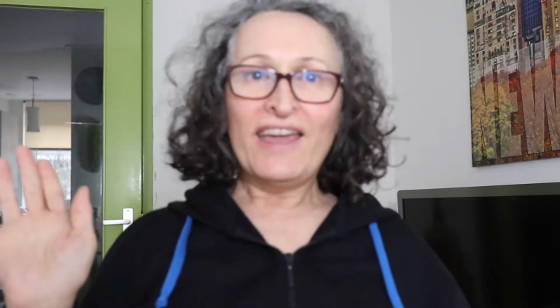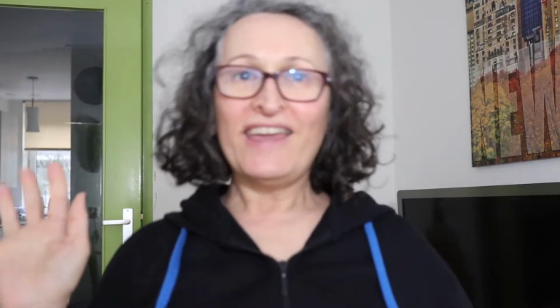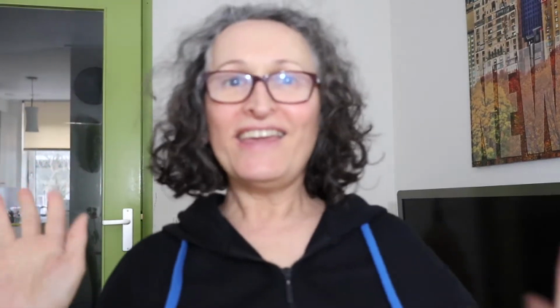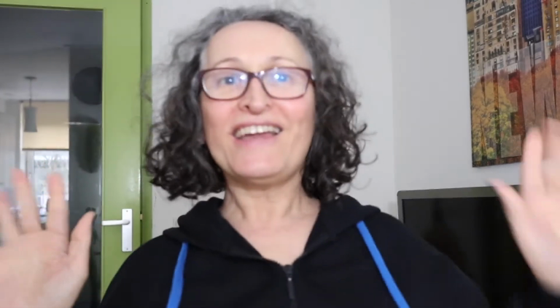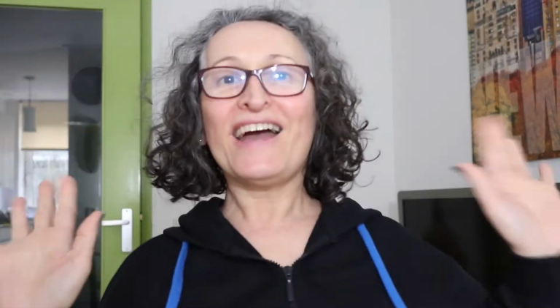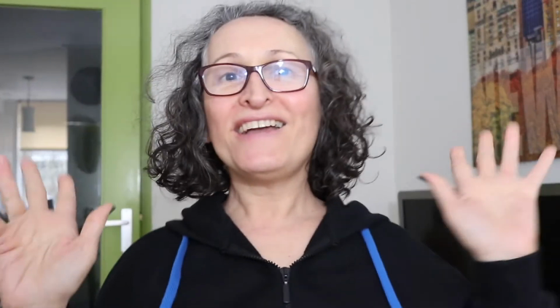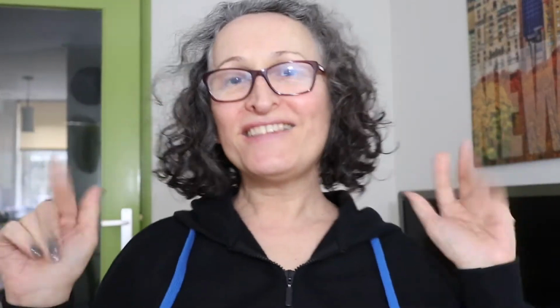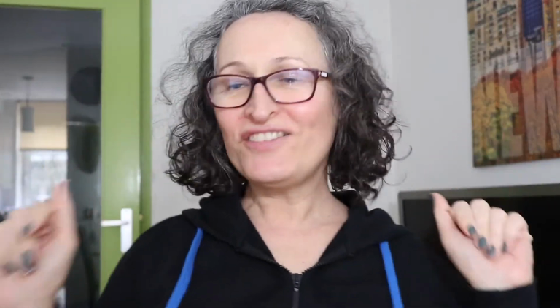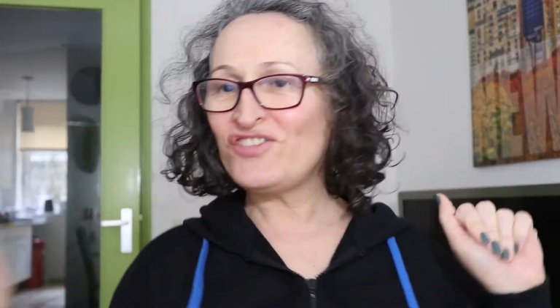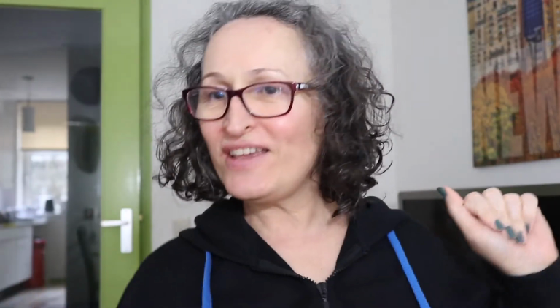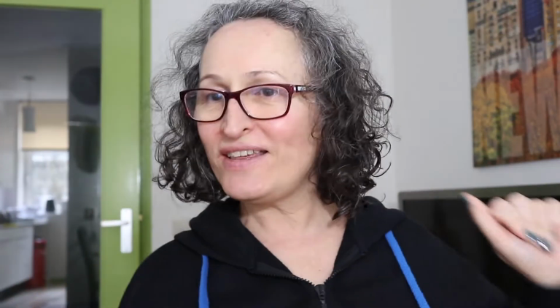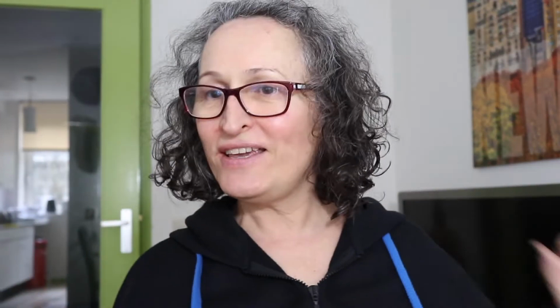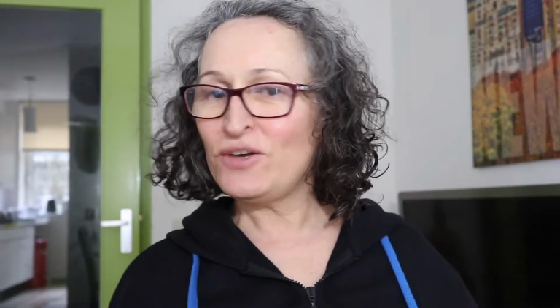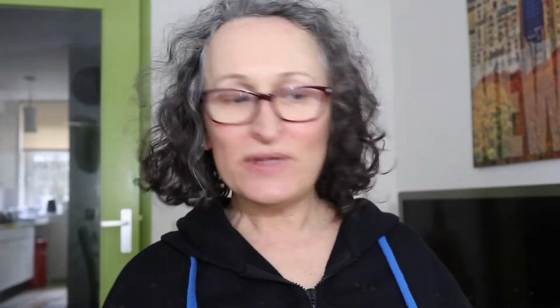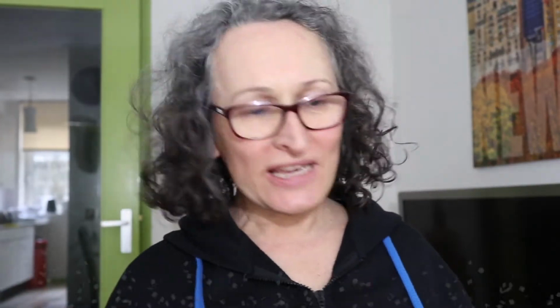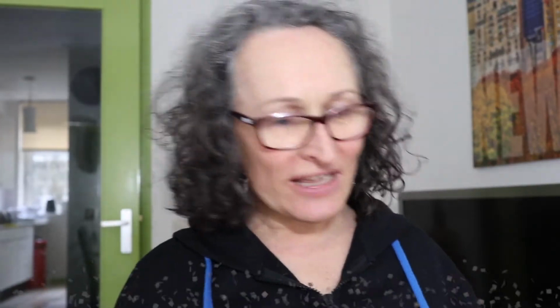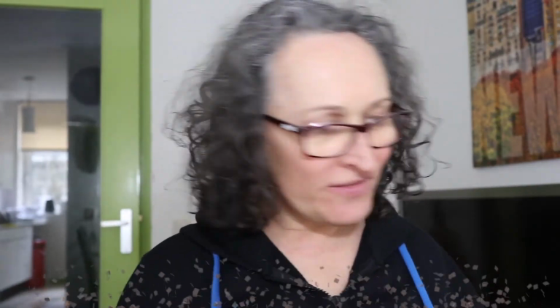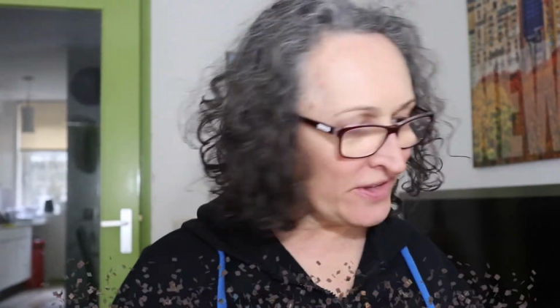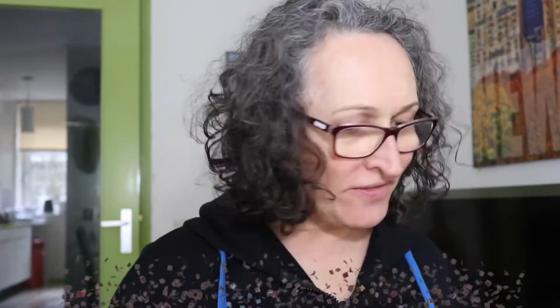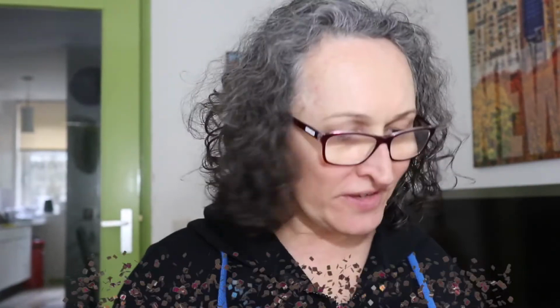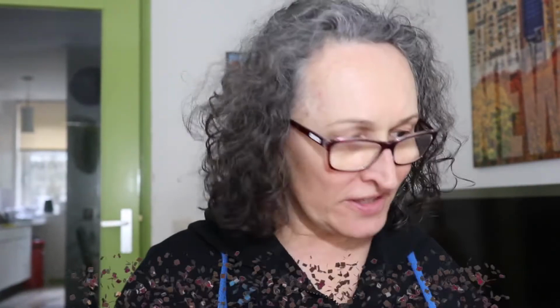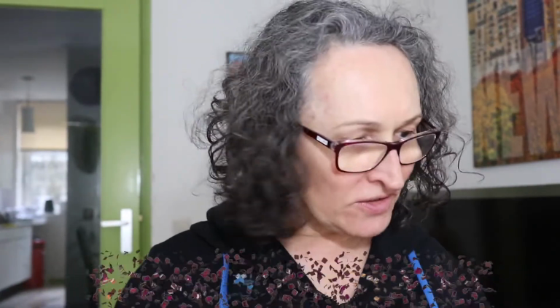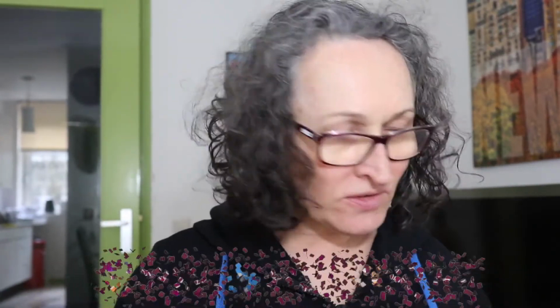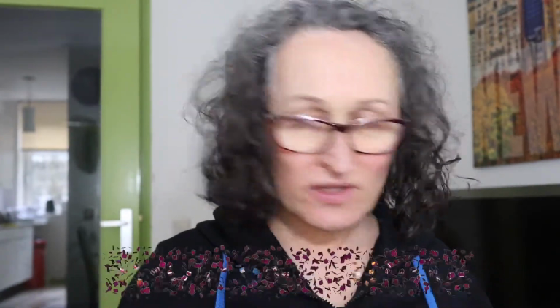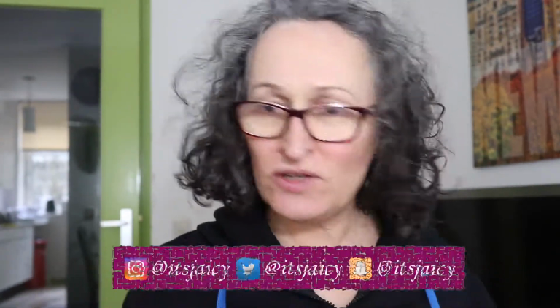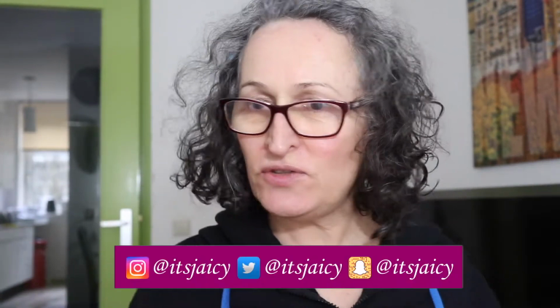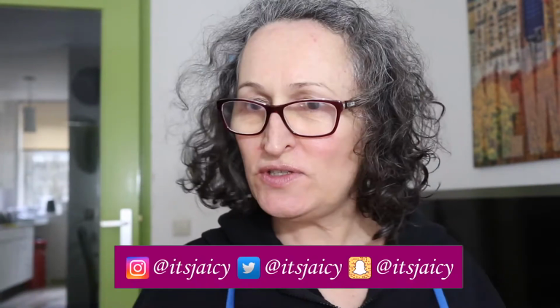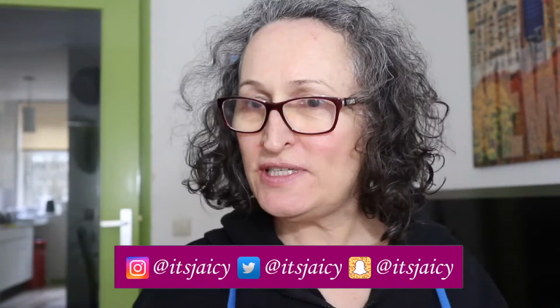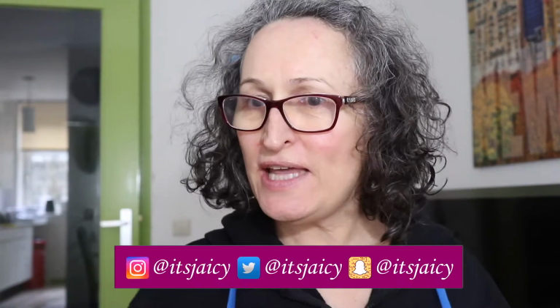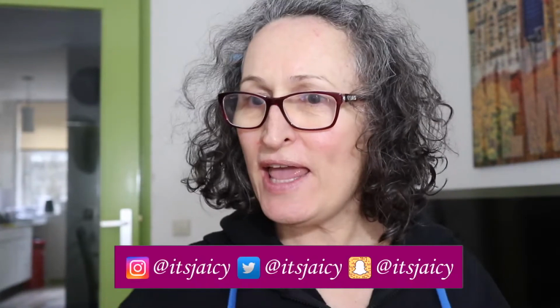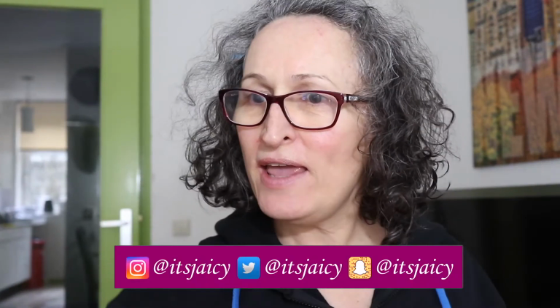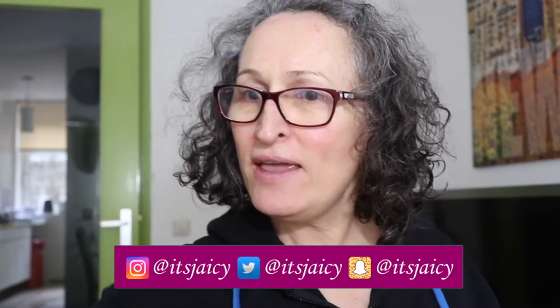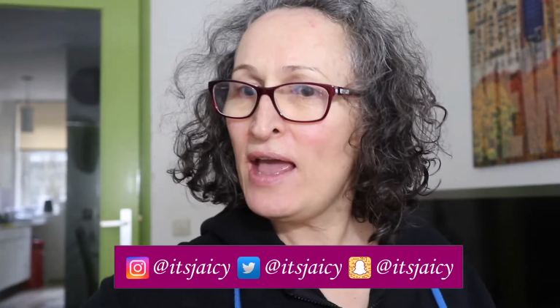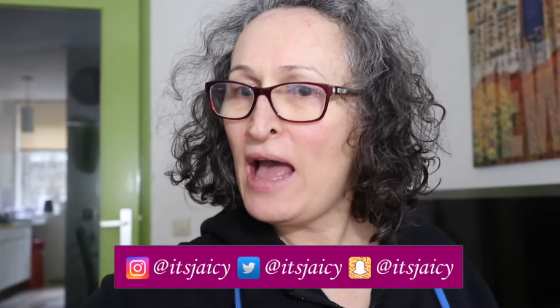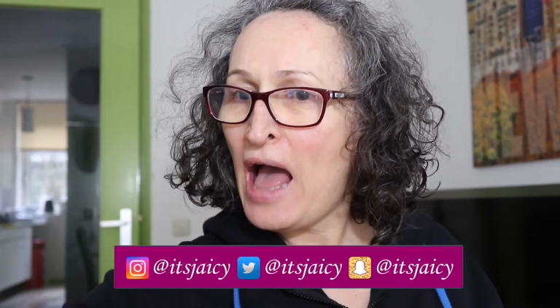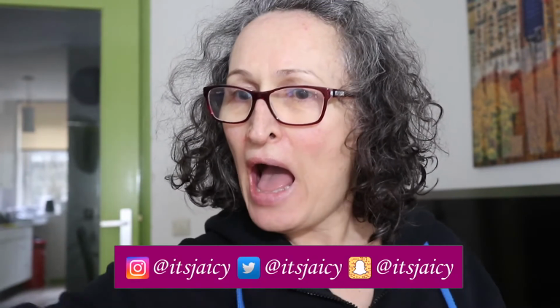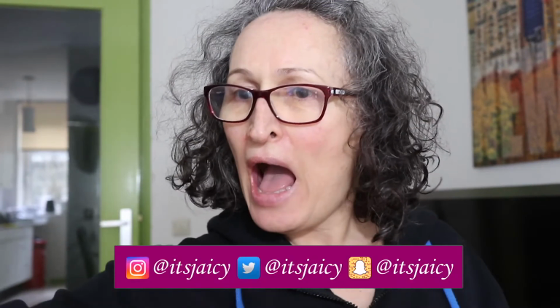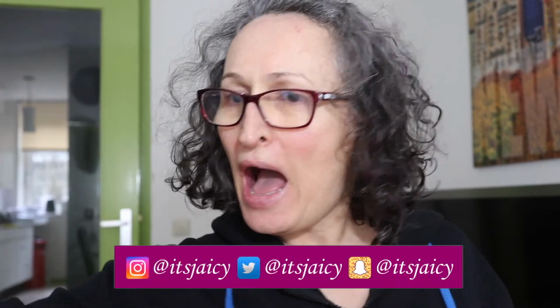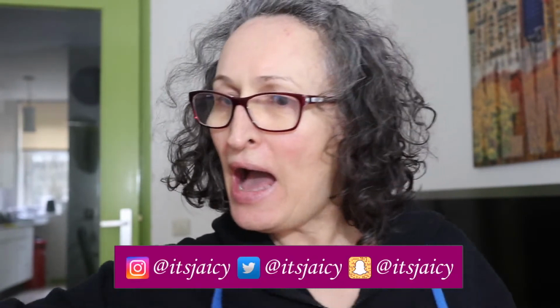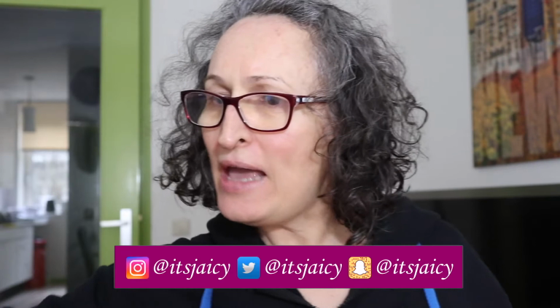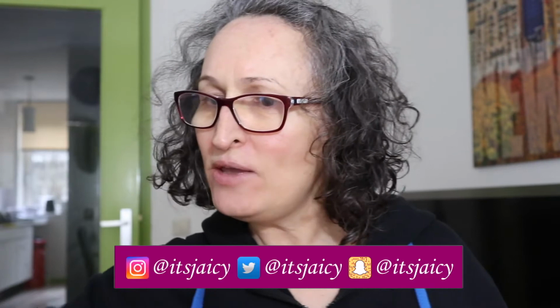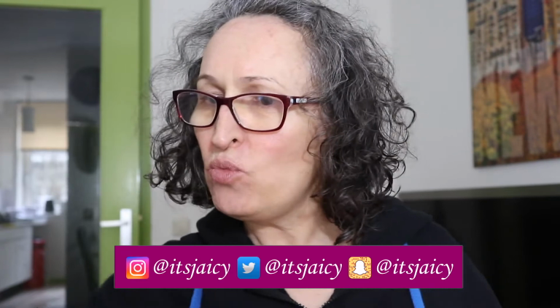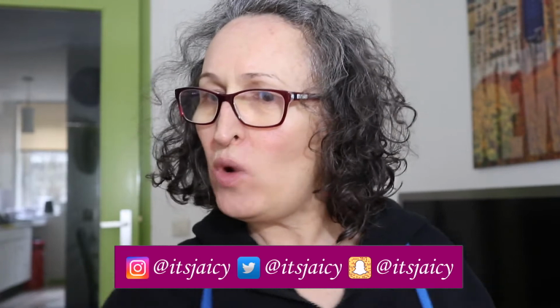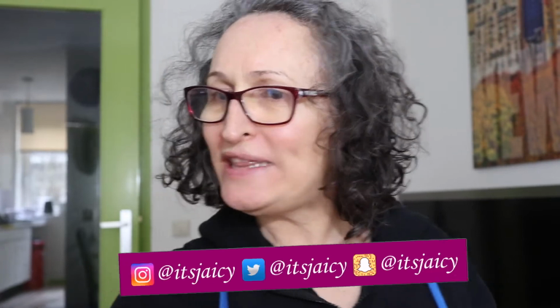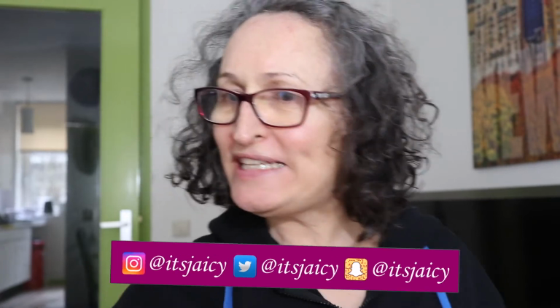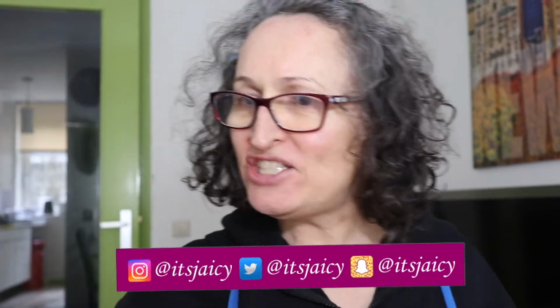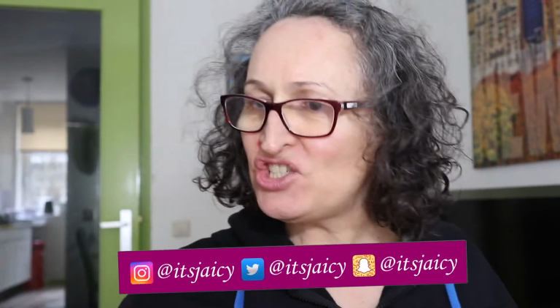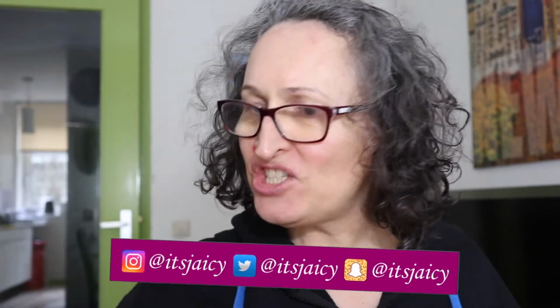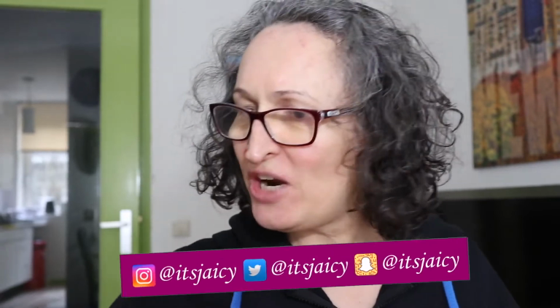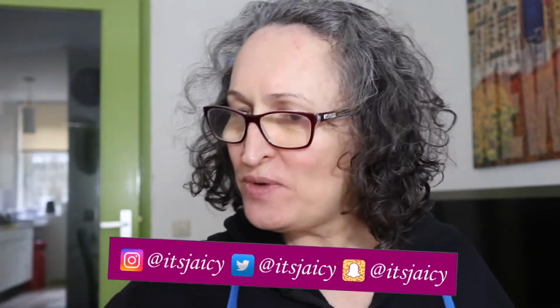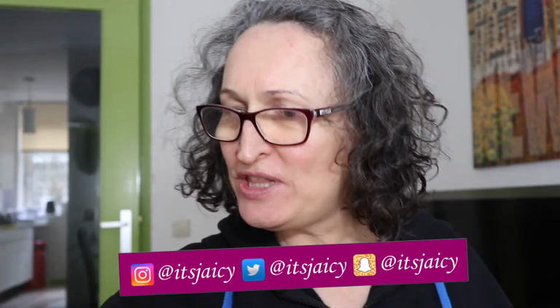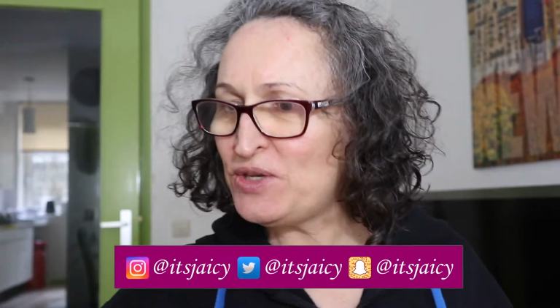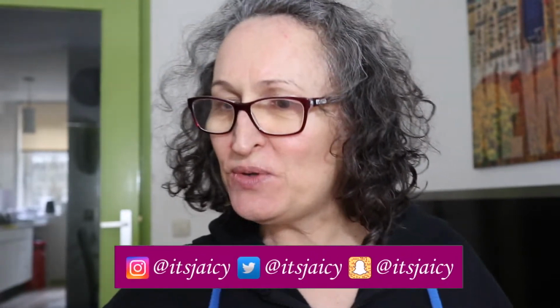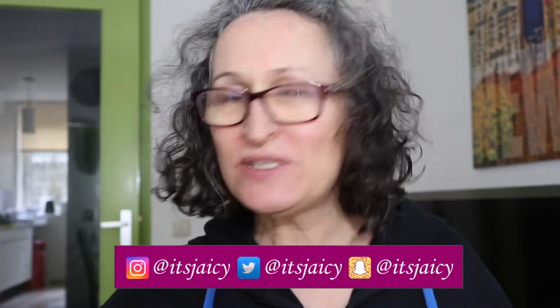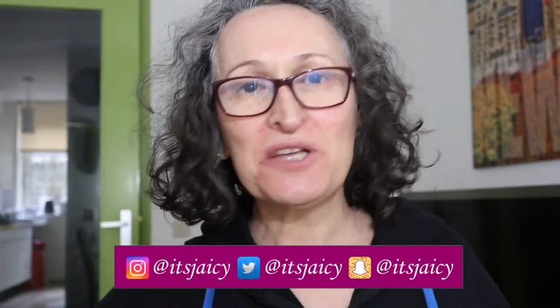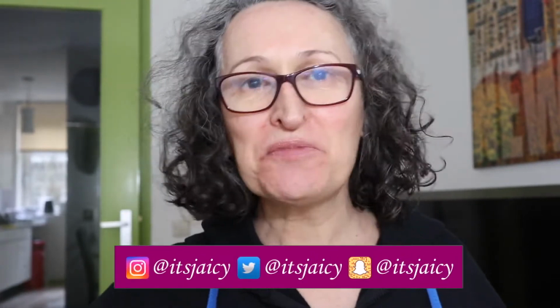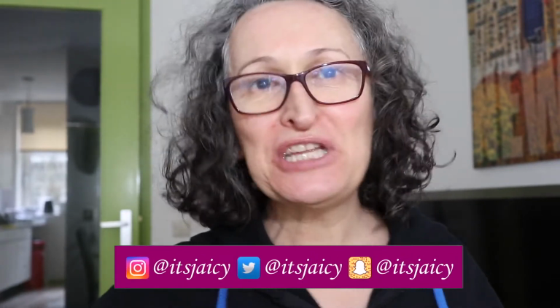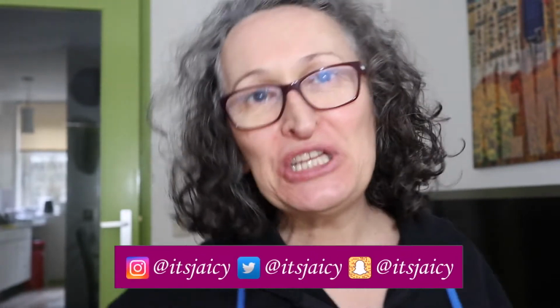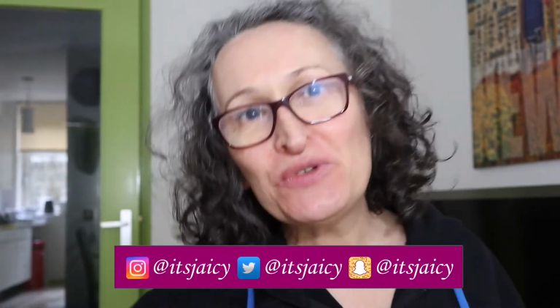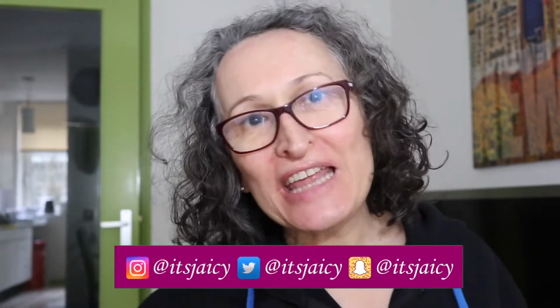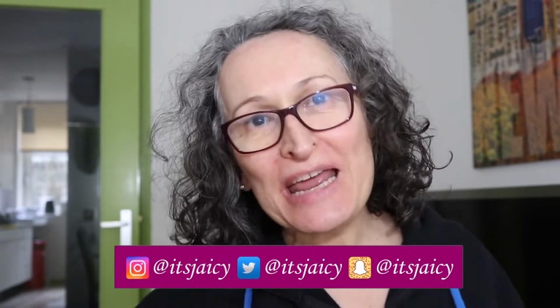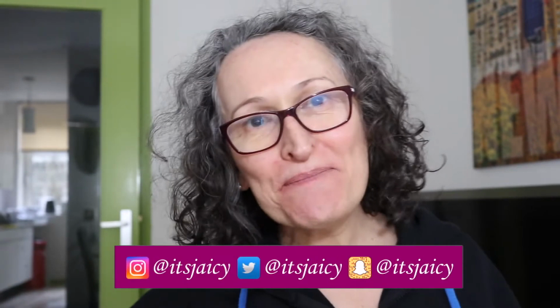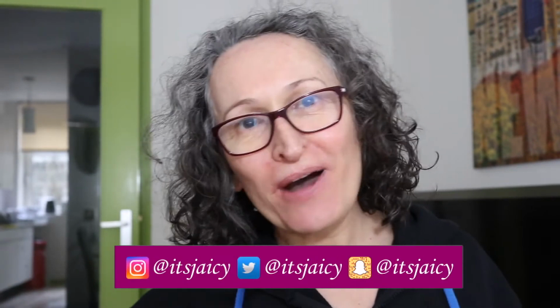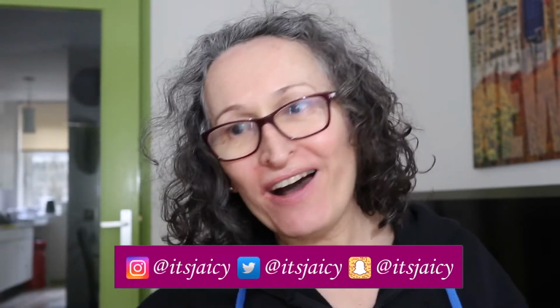Hey guys, it's Jessie here with another video for you. So today I wanted to share with you something new that I bought.